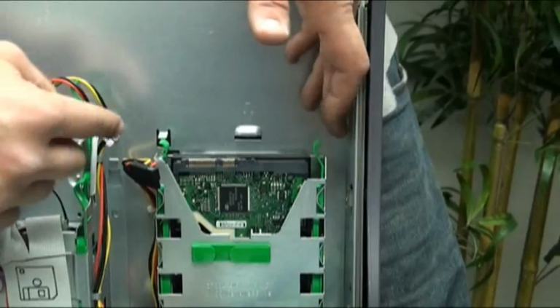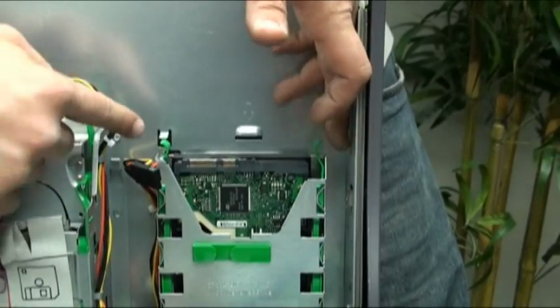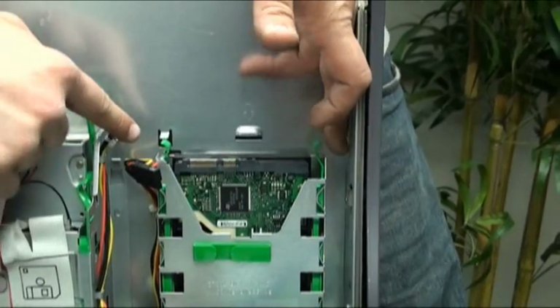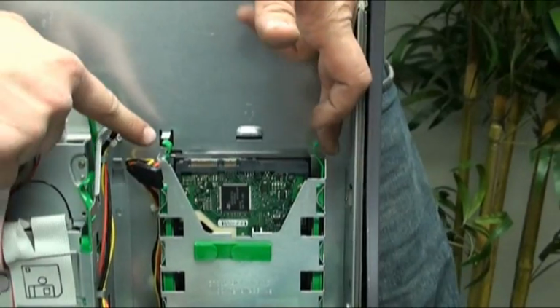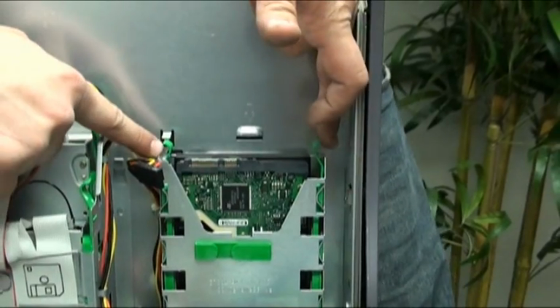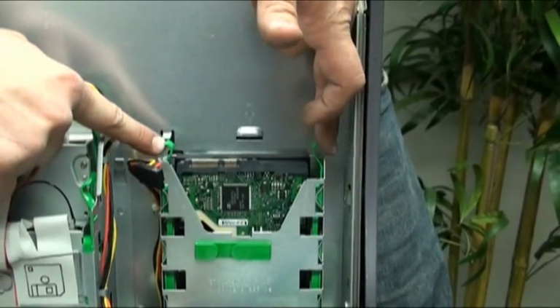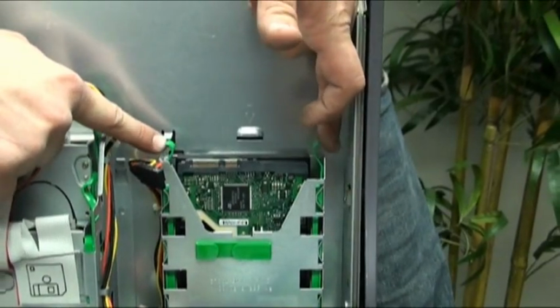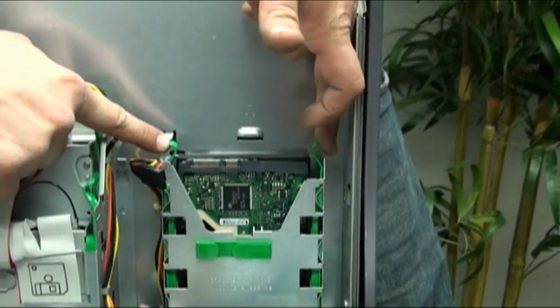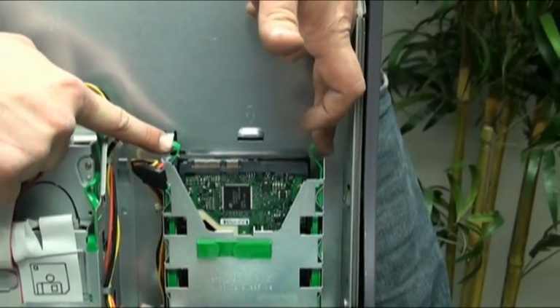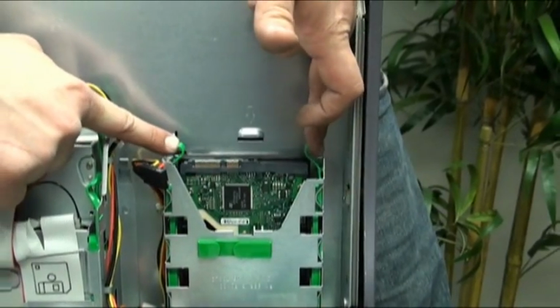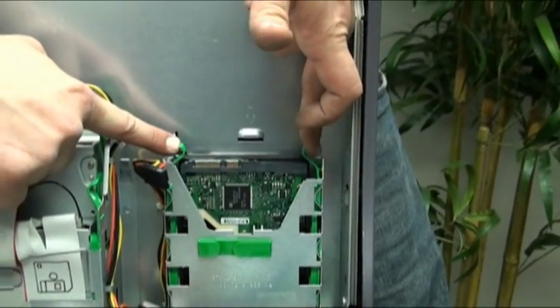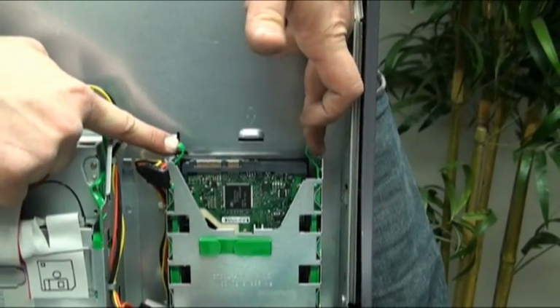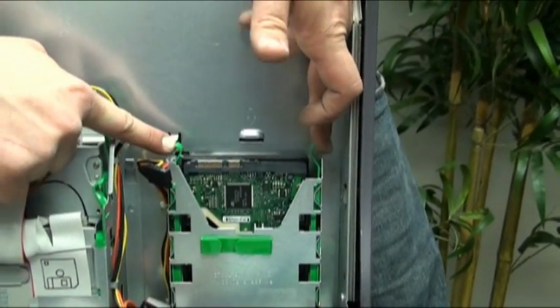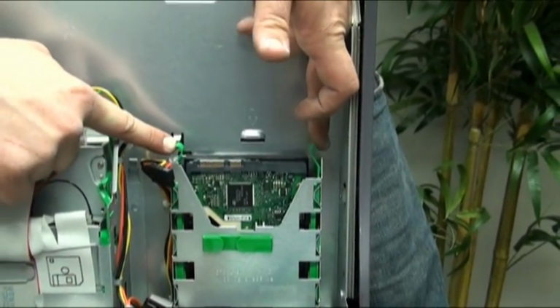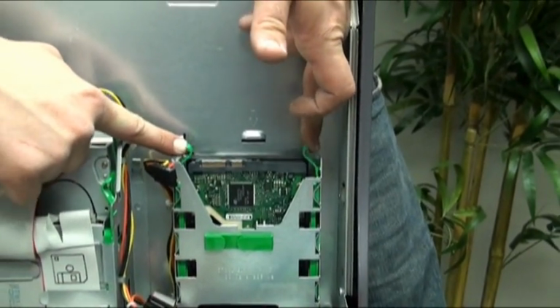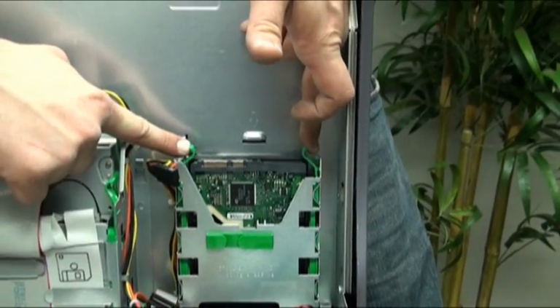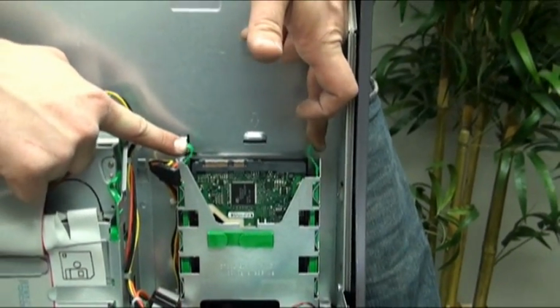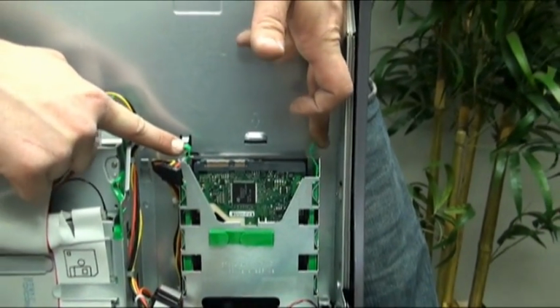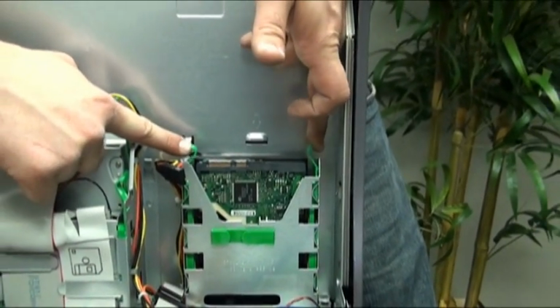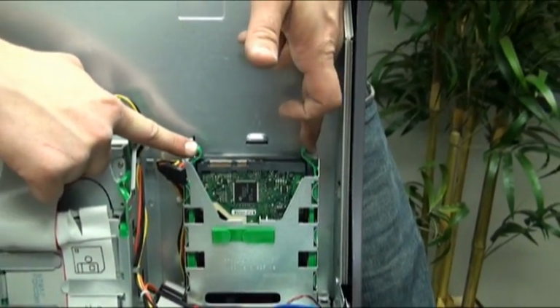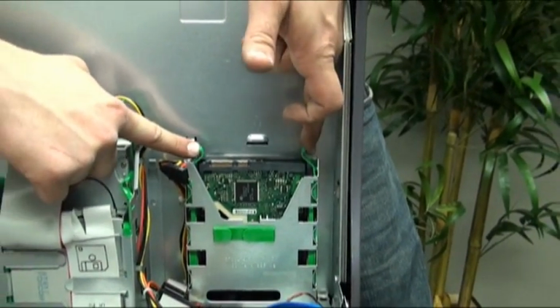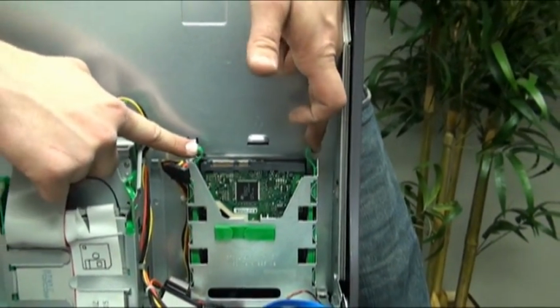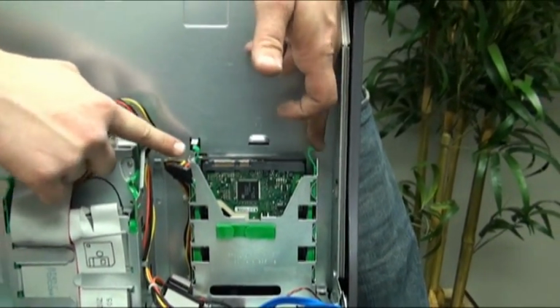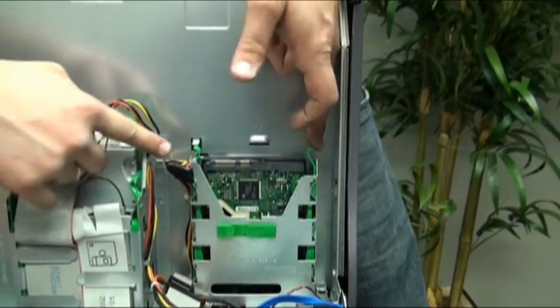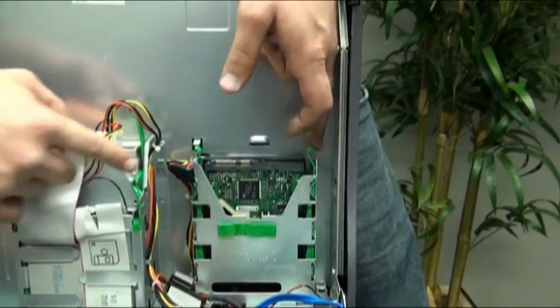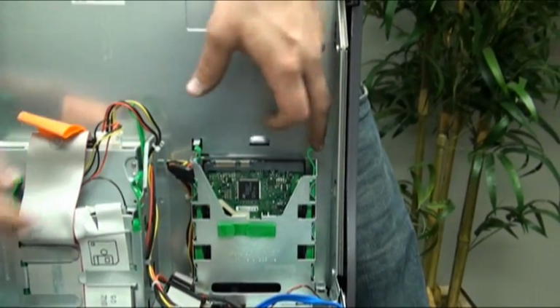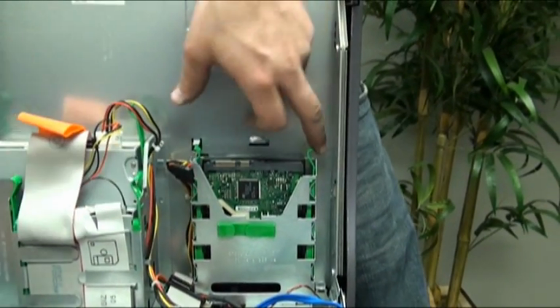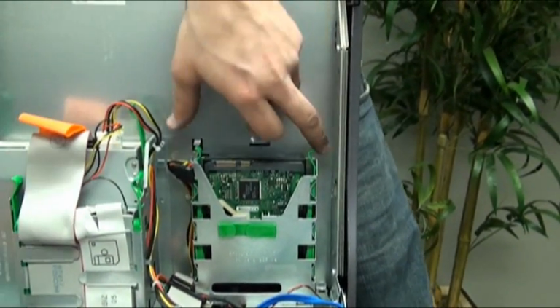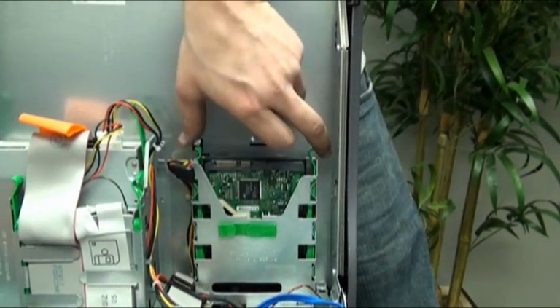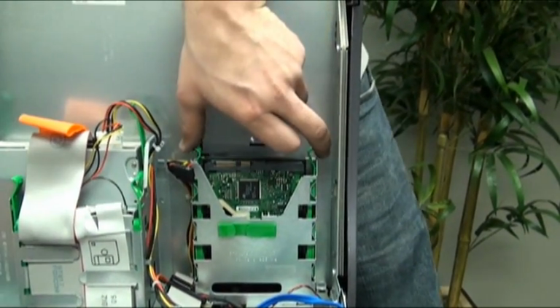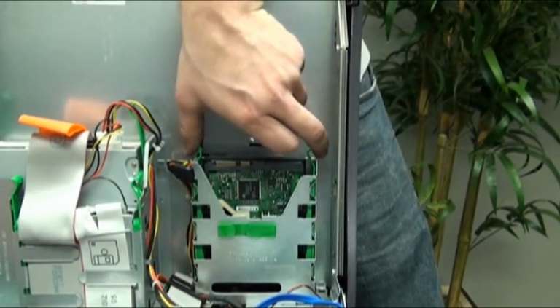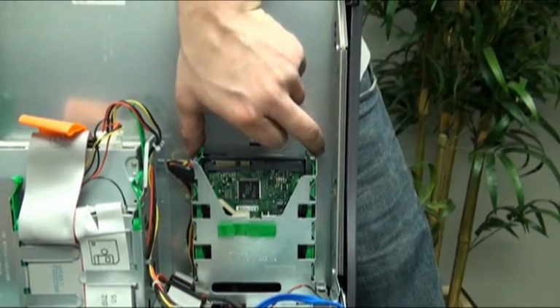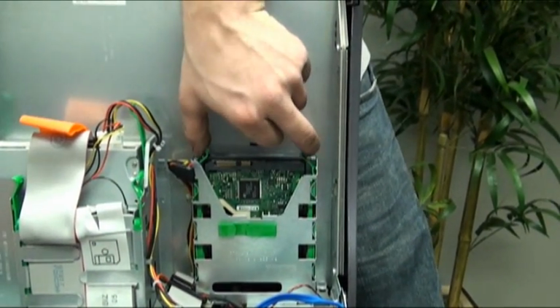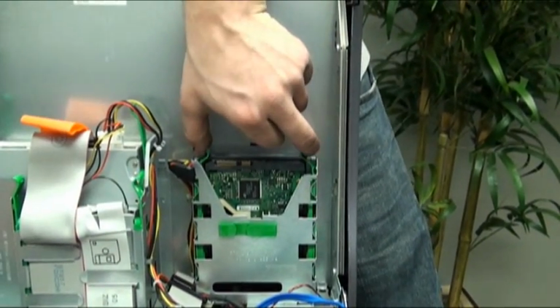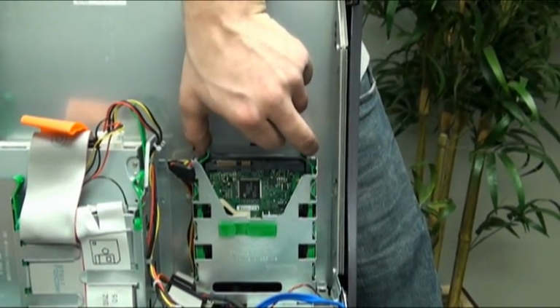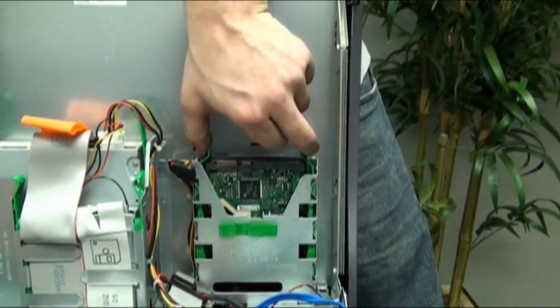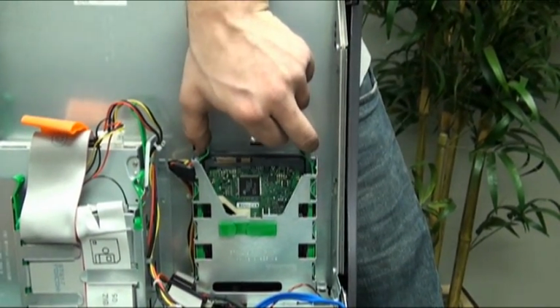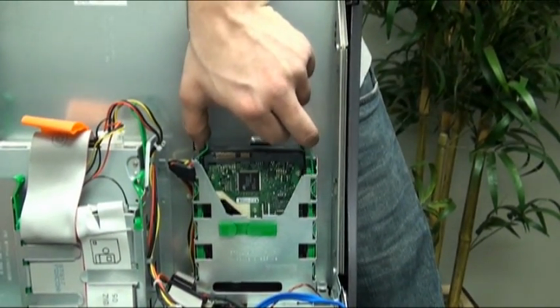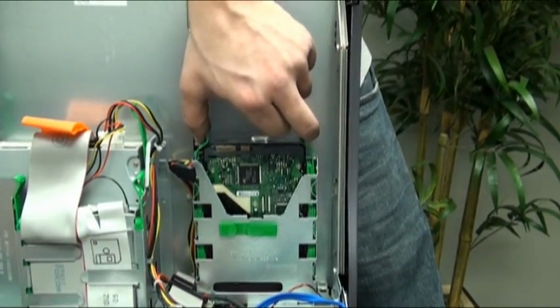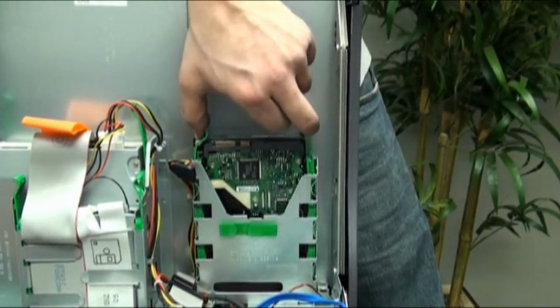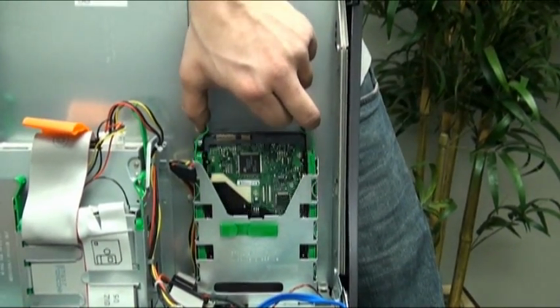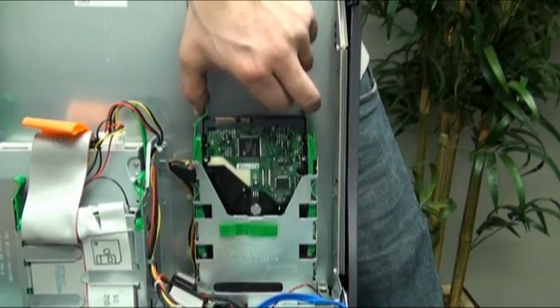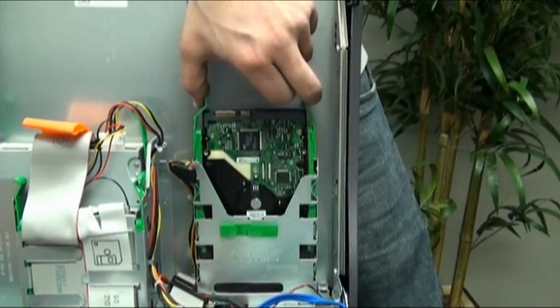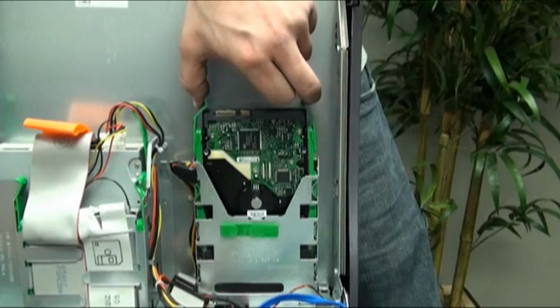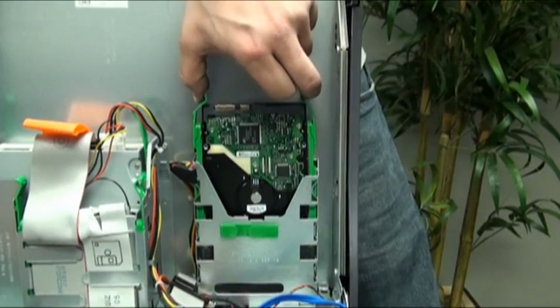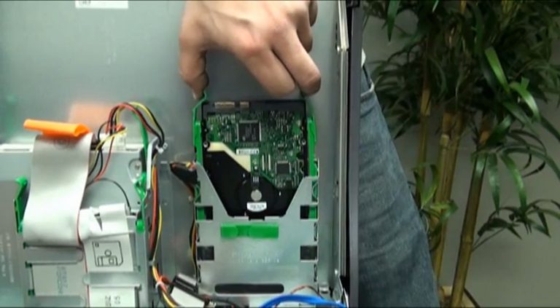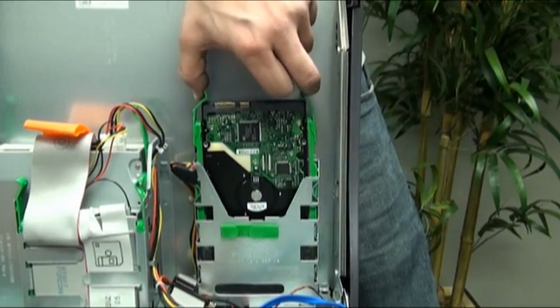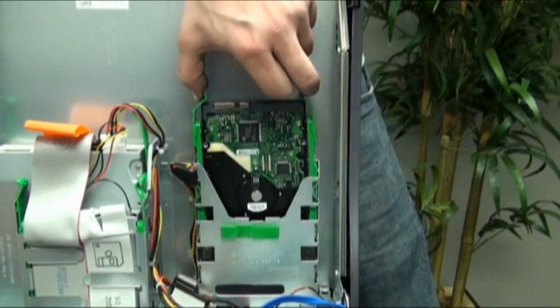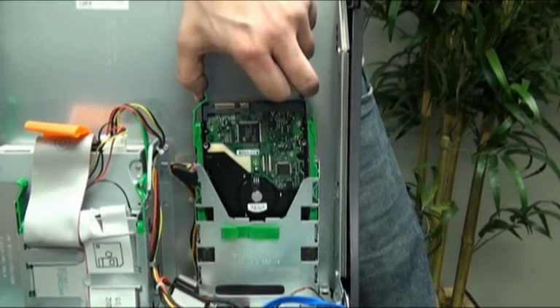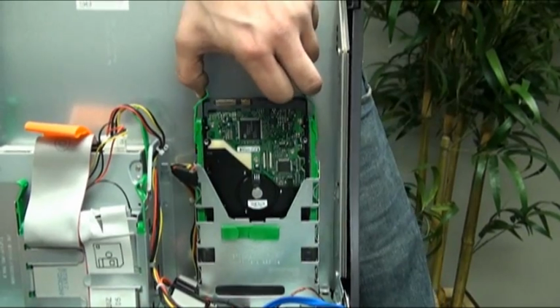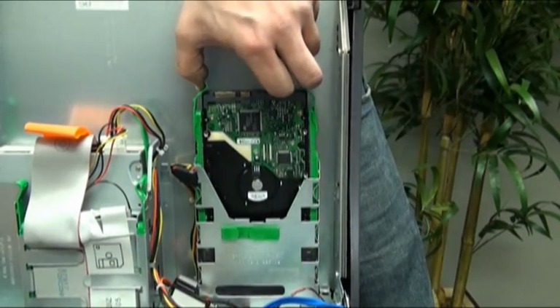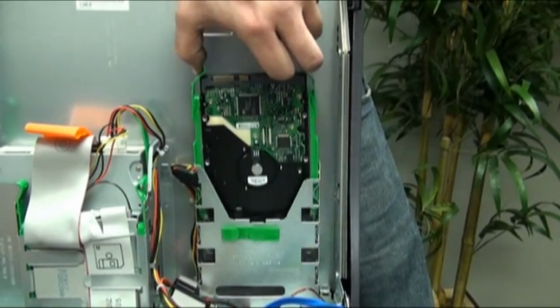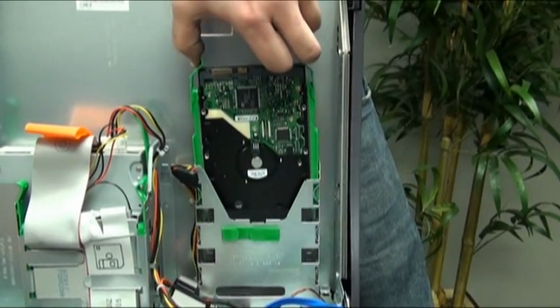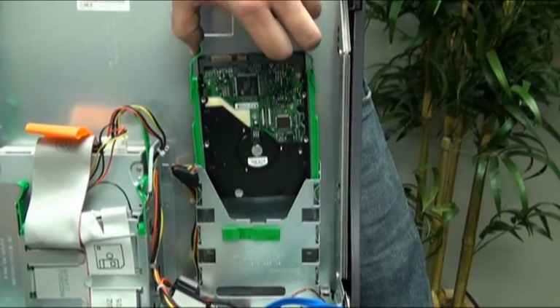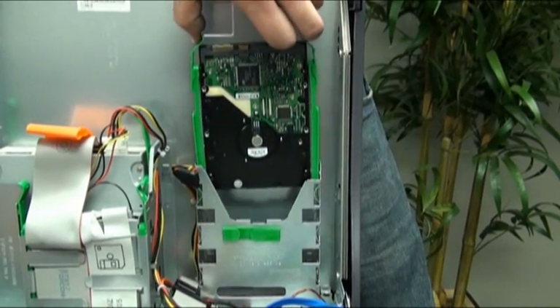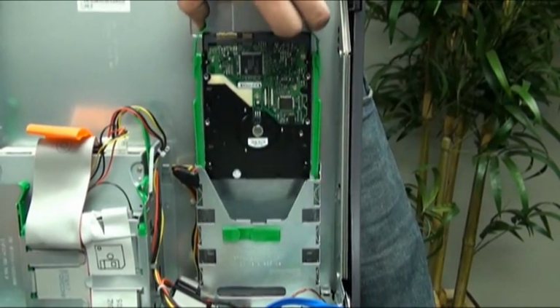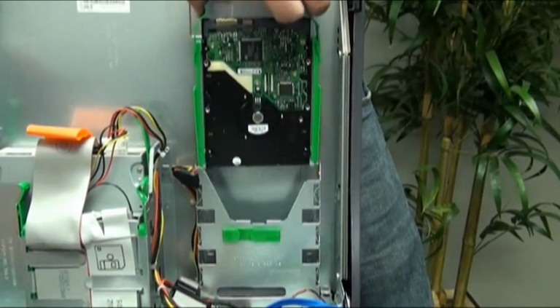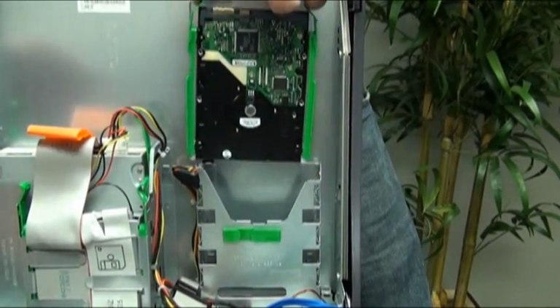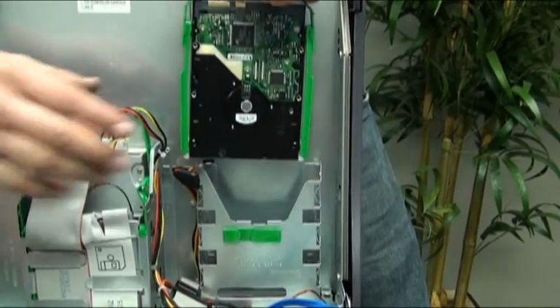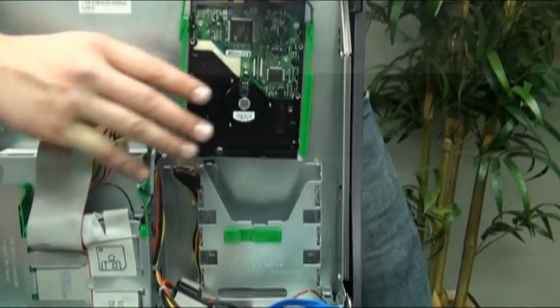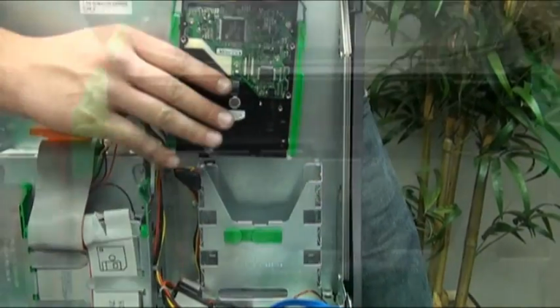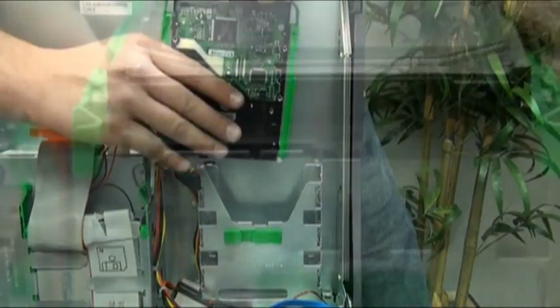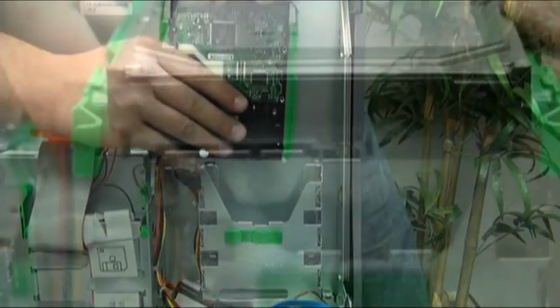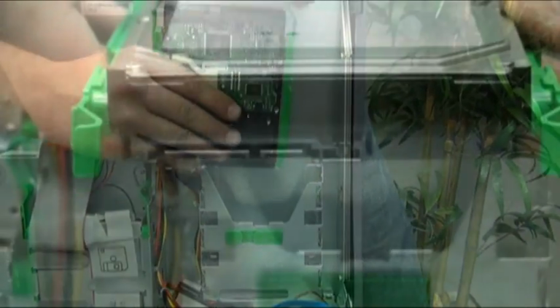On either side of the drive there will be two rails. Press these rails in at the same time and you will be able to lift the hard drive out of the drive bay.